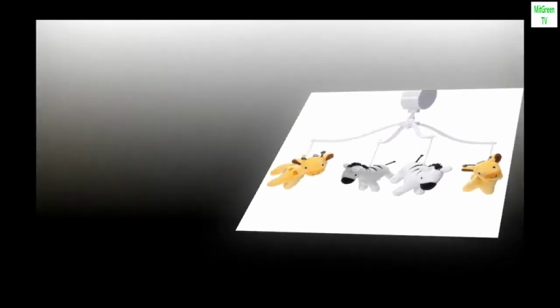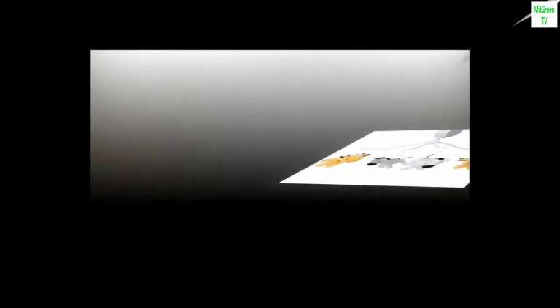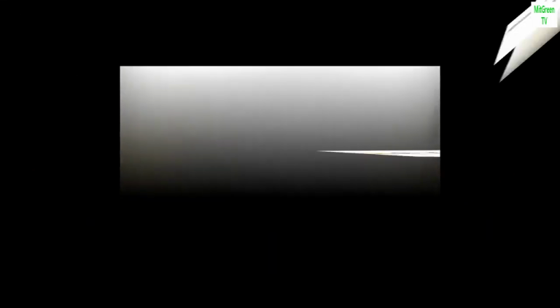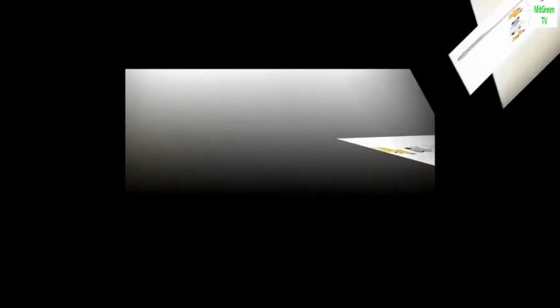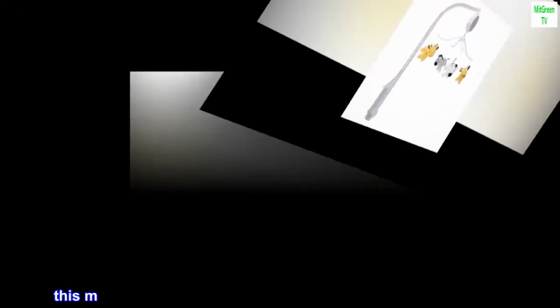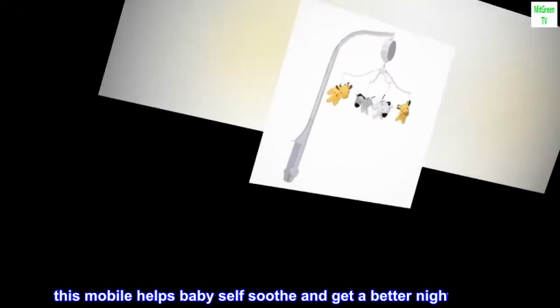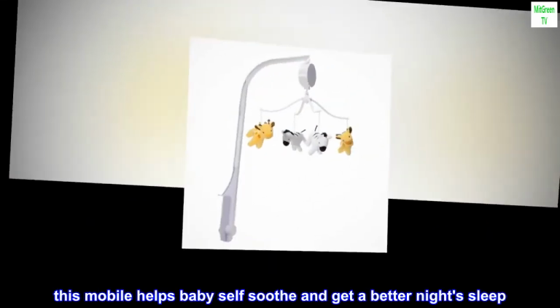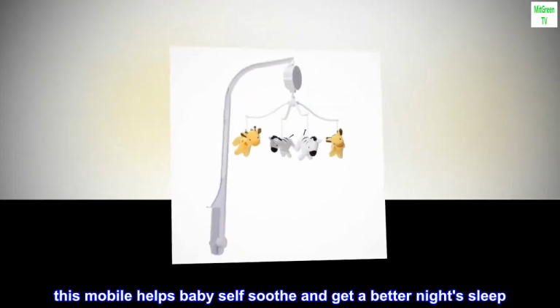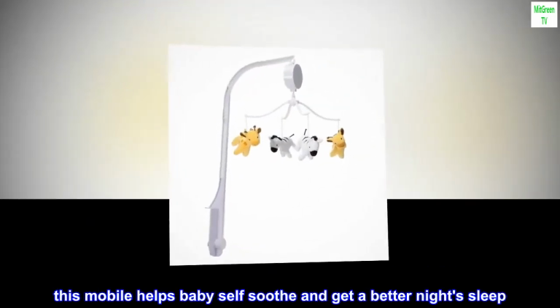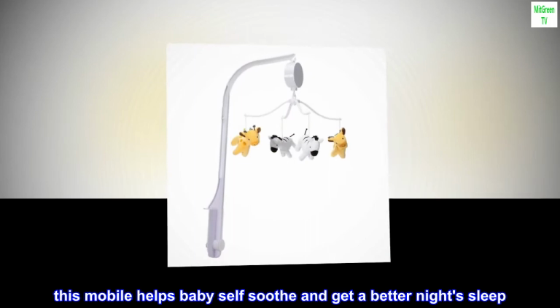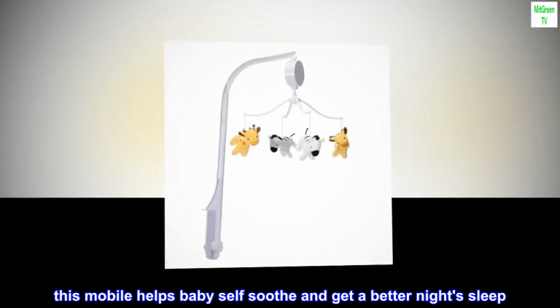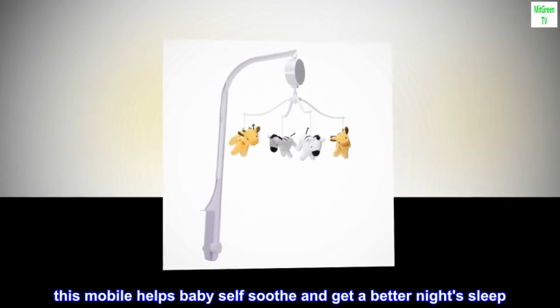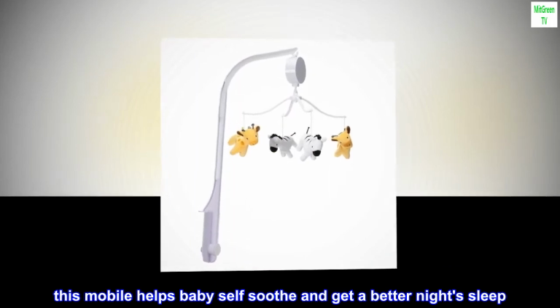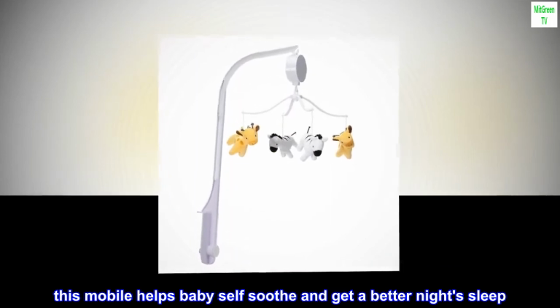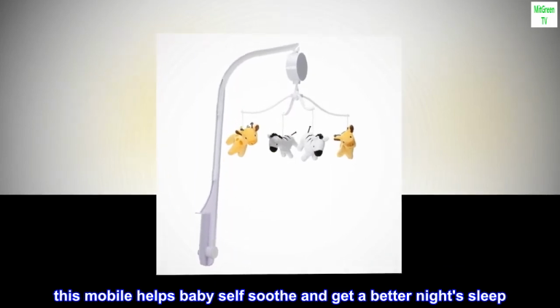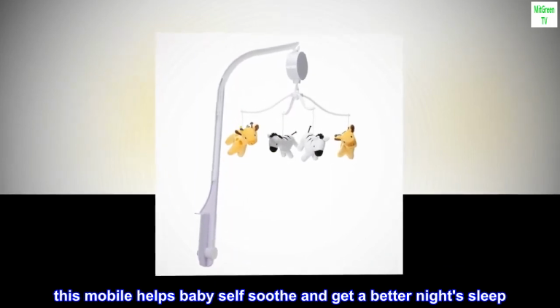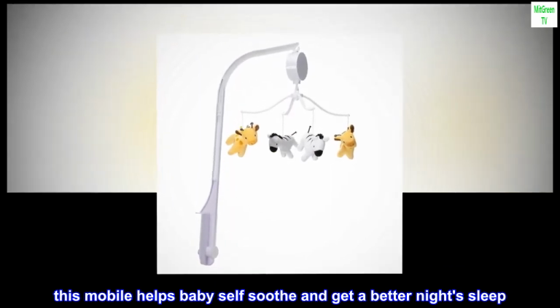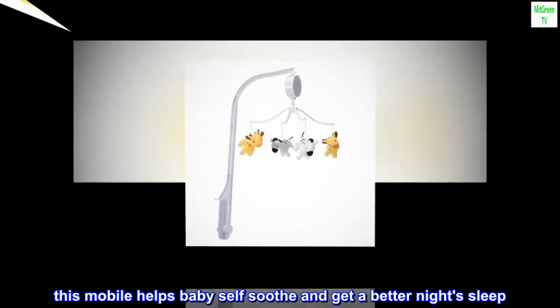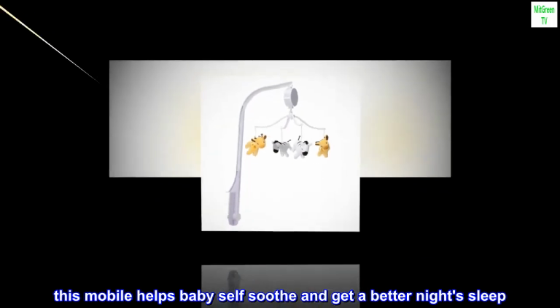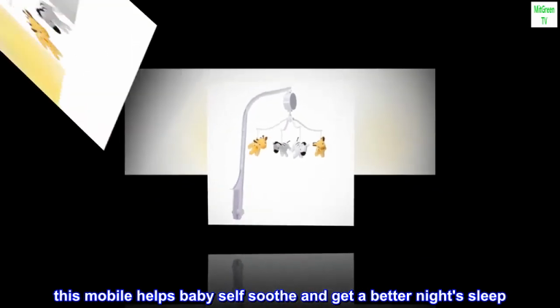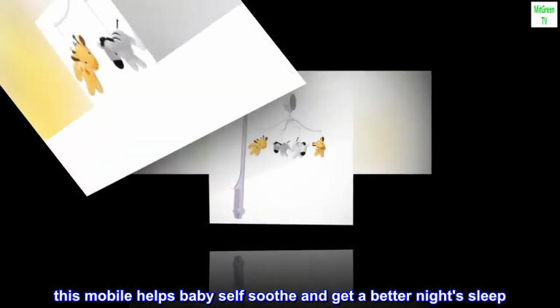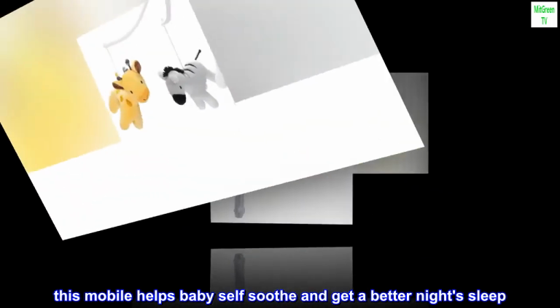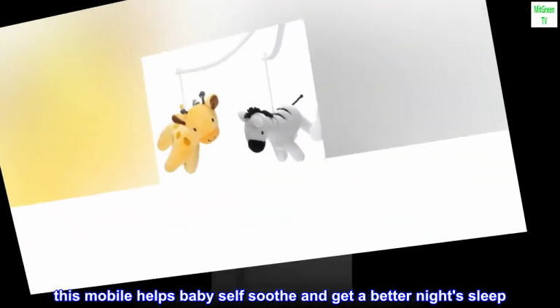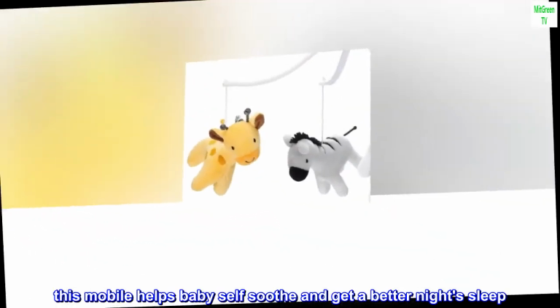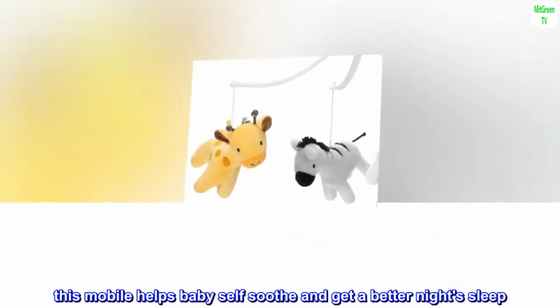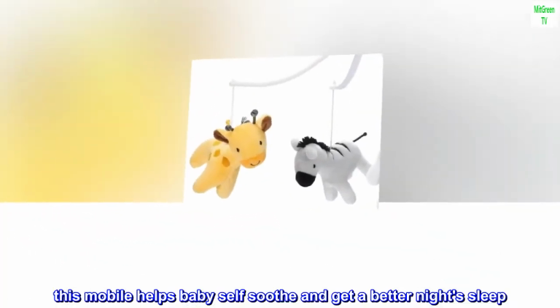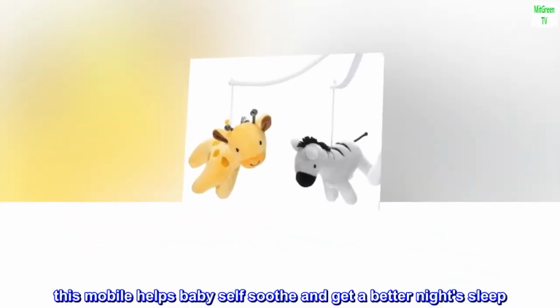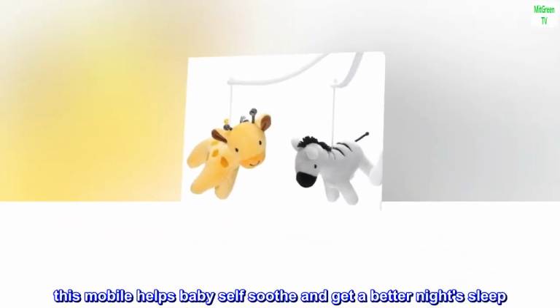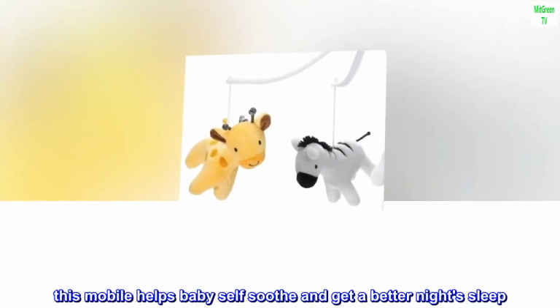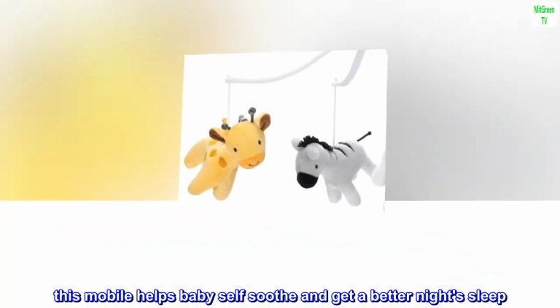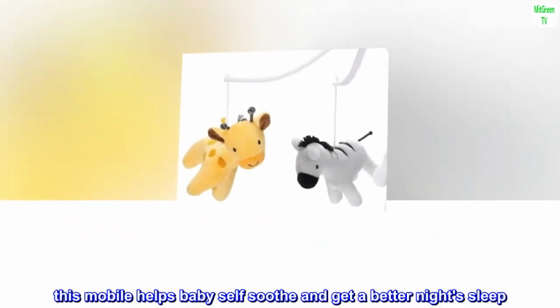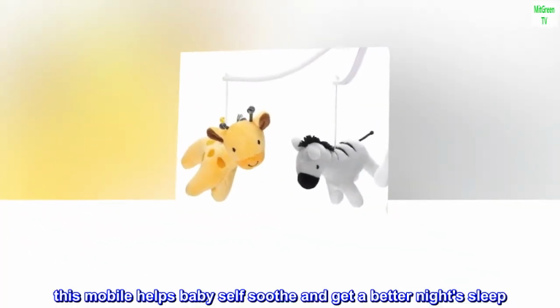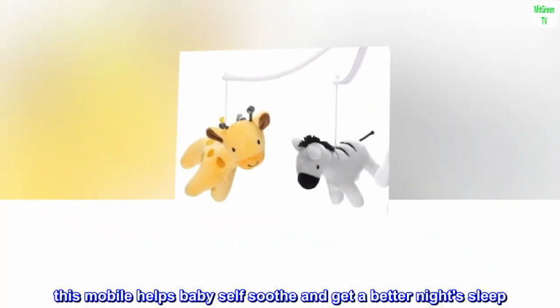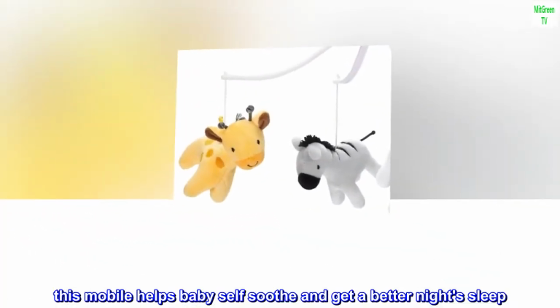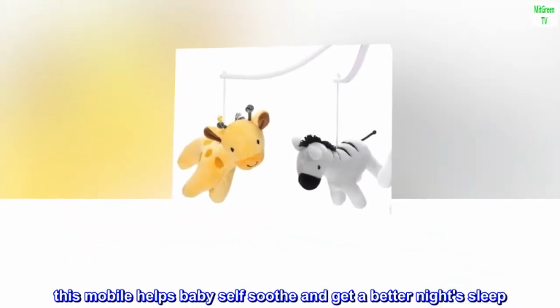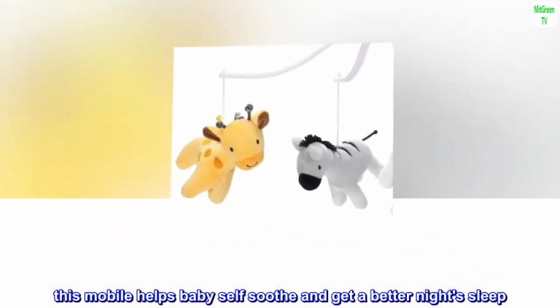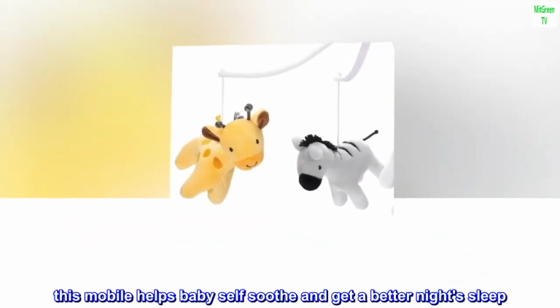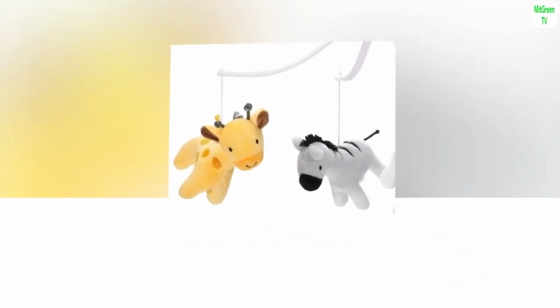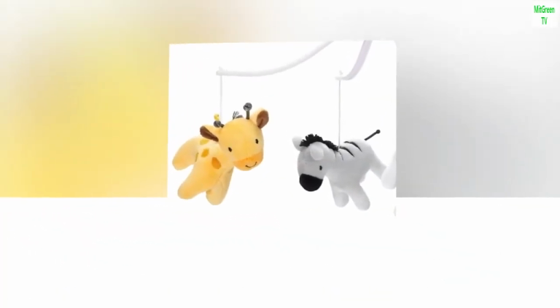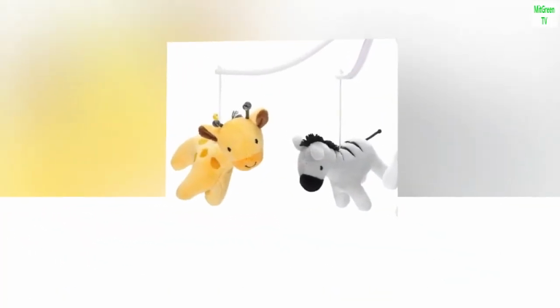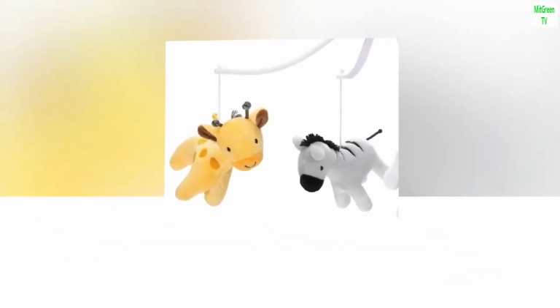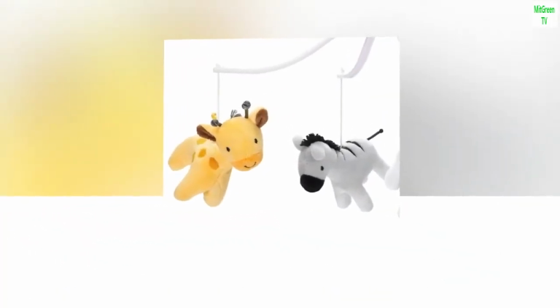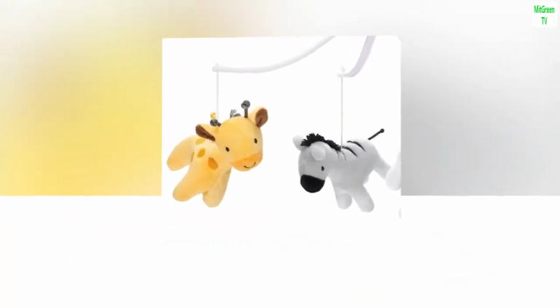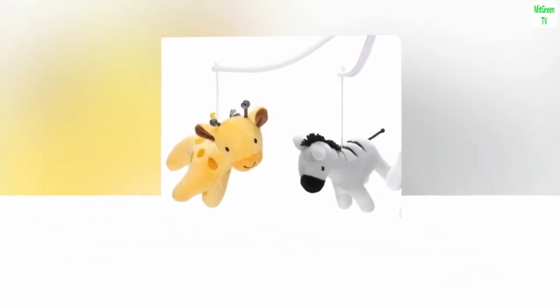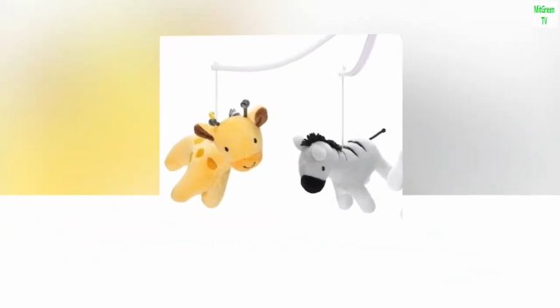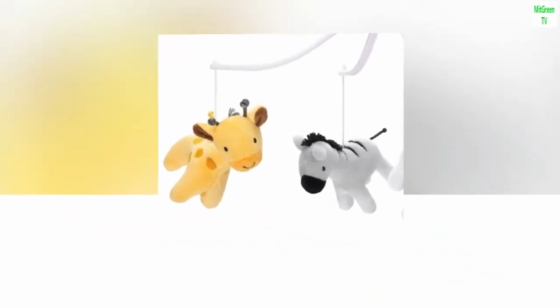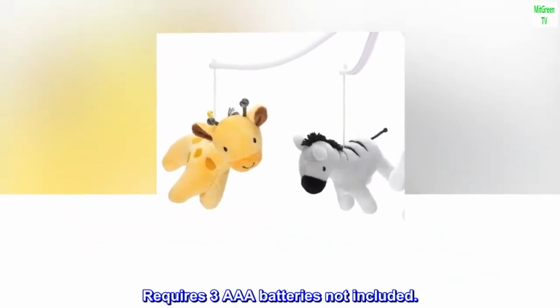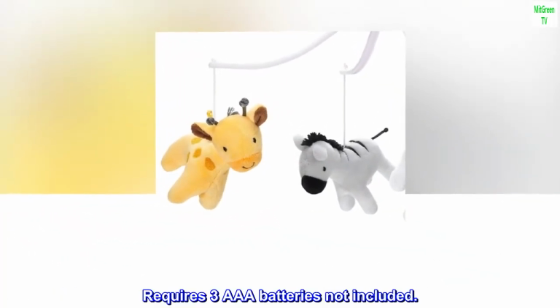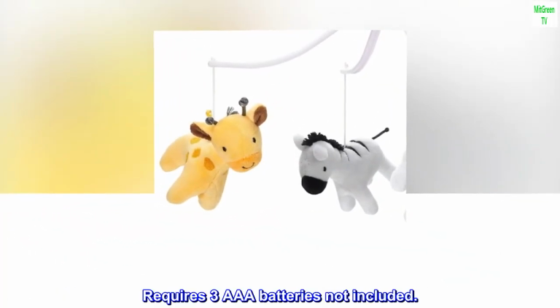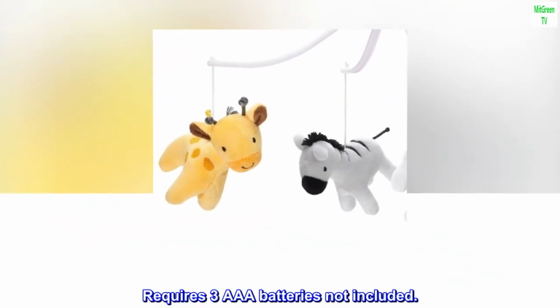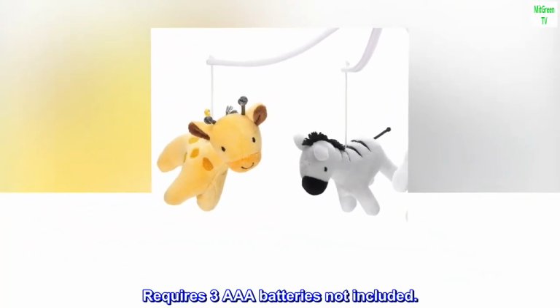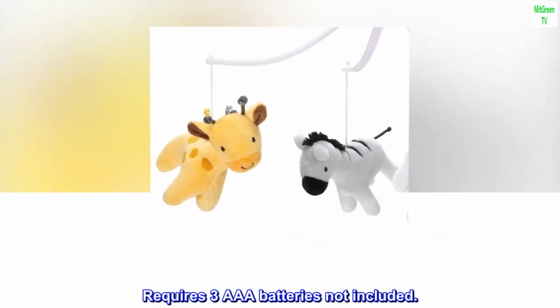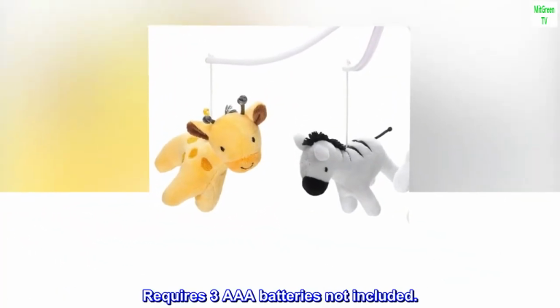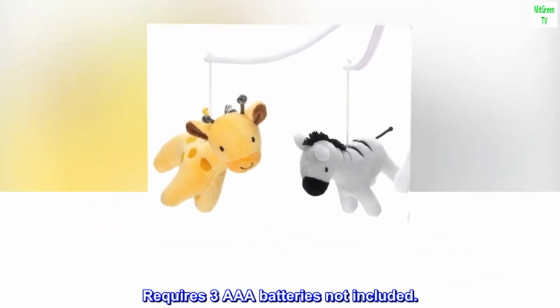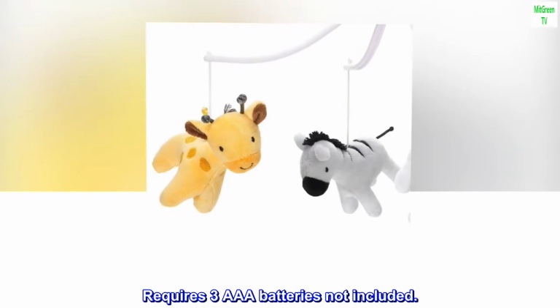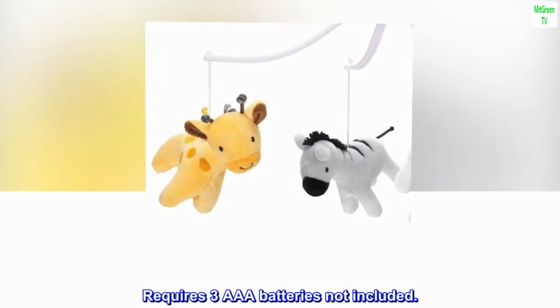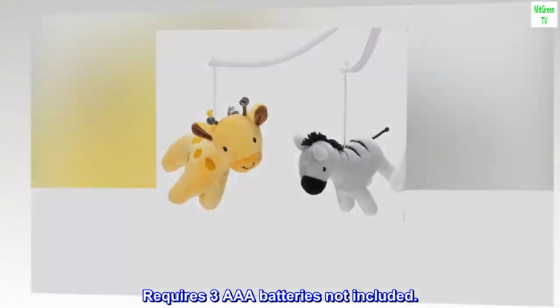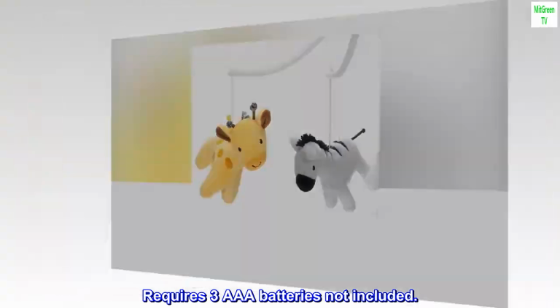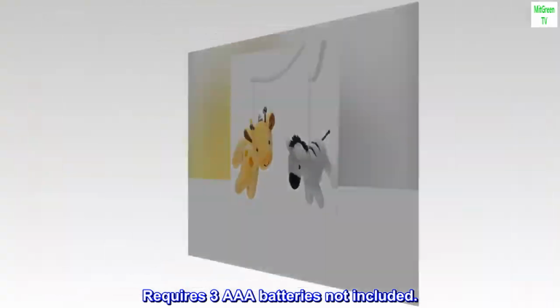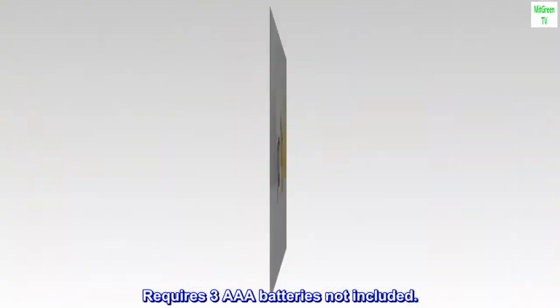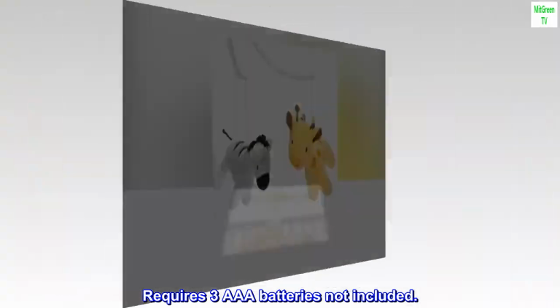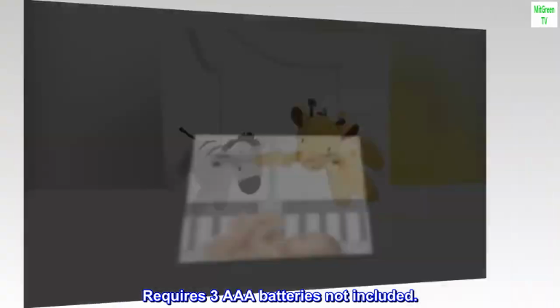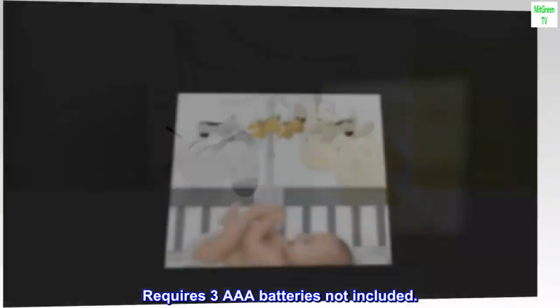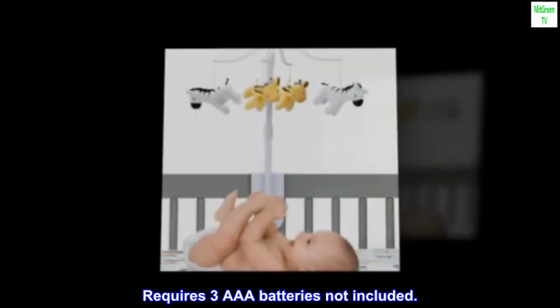This mobile helps baby self-soothe and get a better night's sleep. Requires three AAA batteries not included.